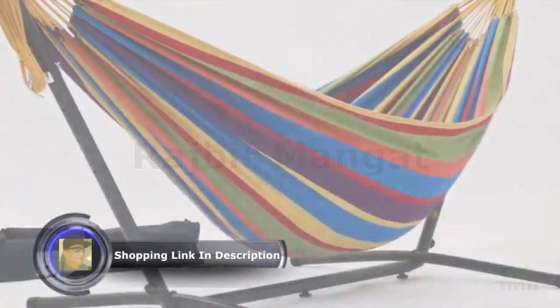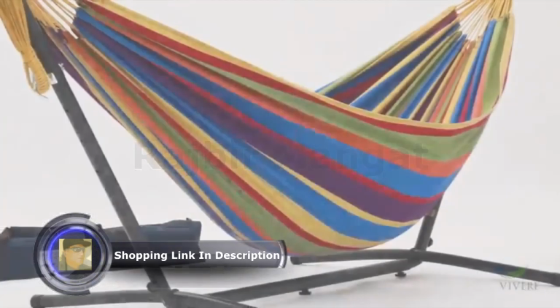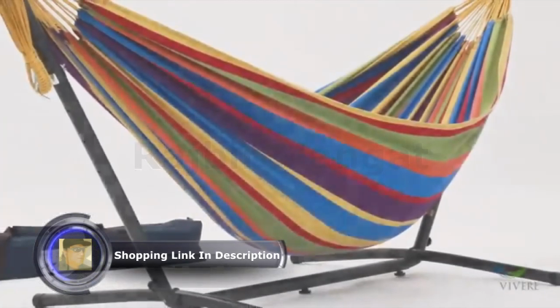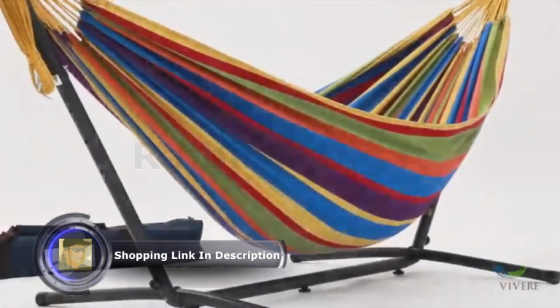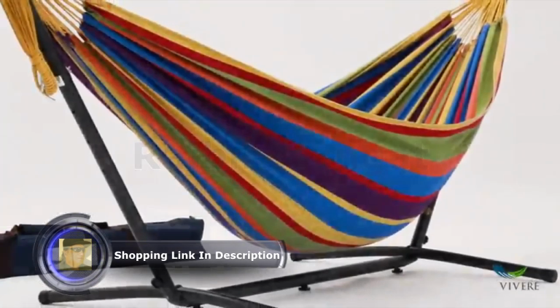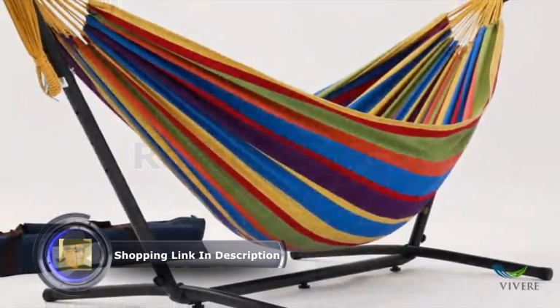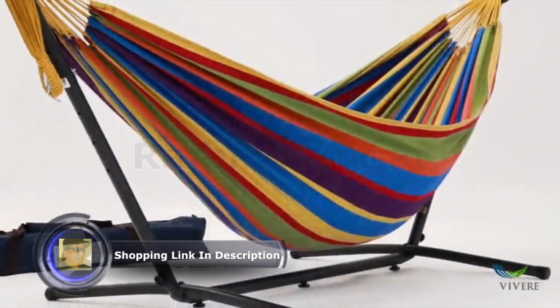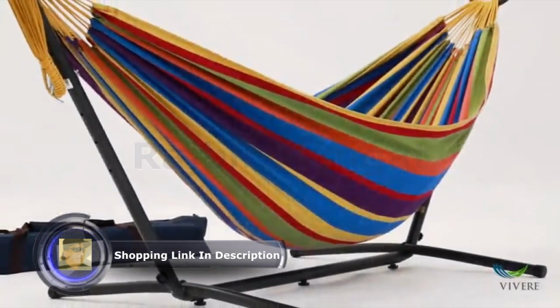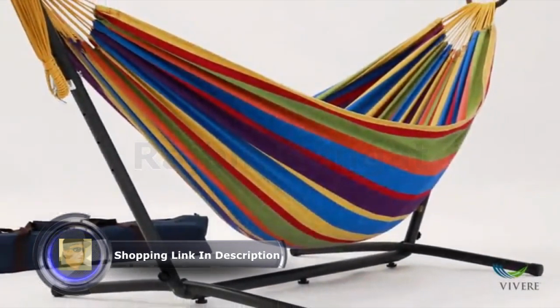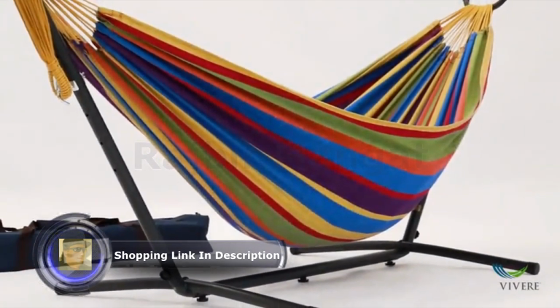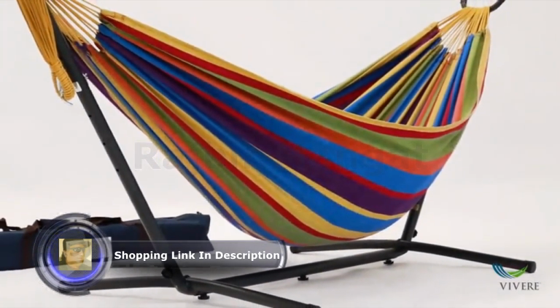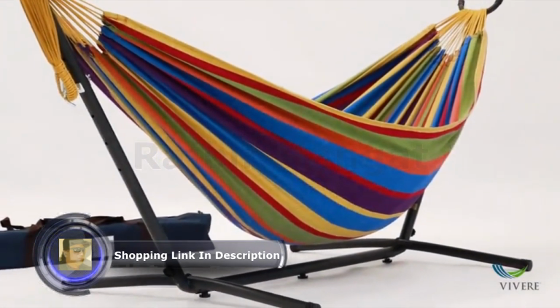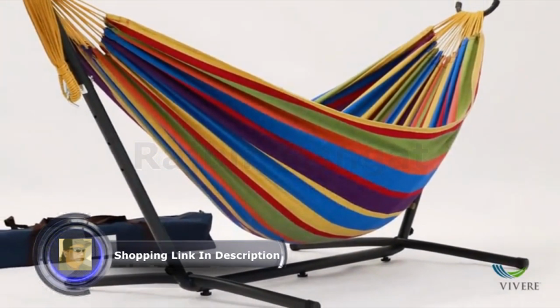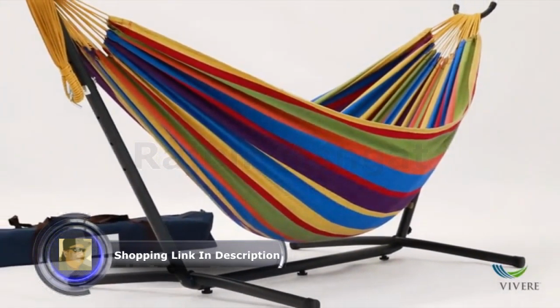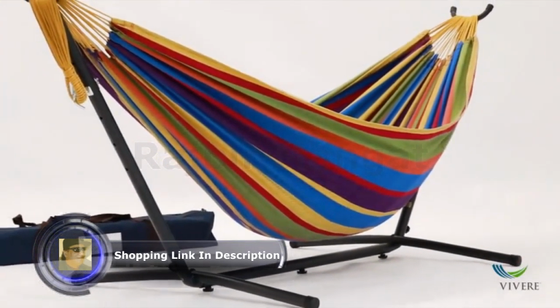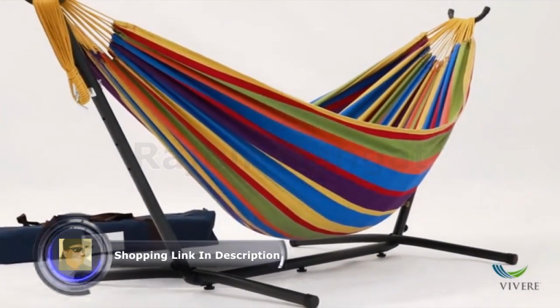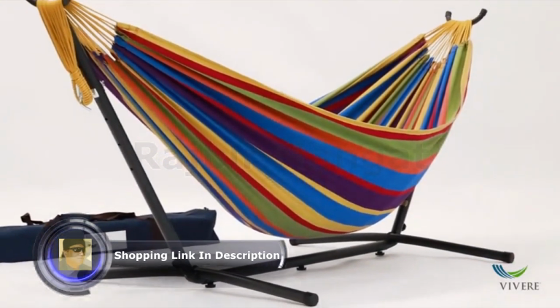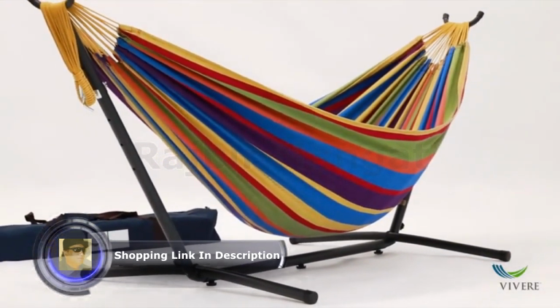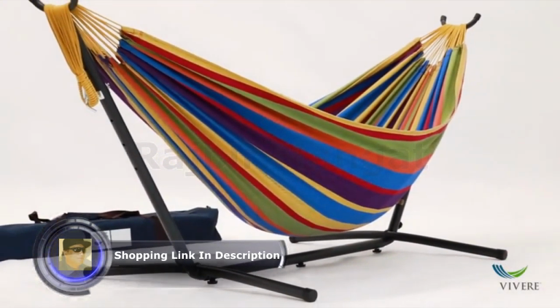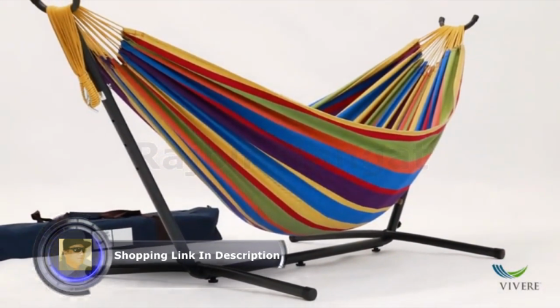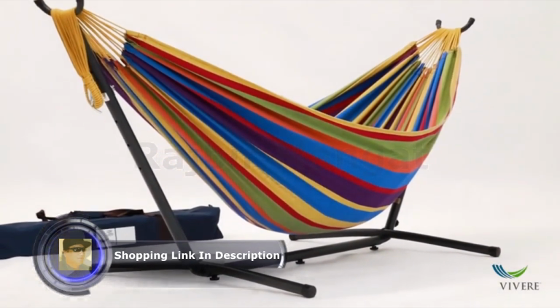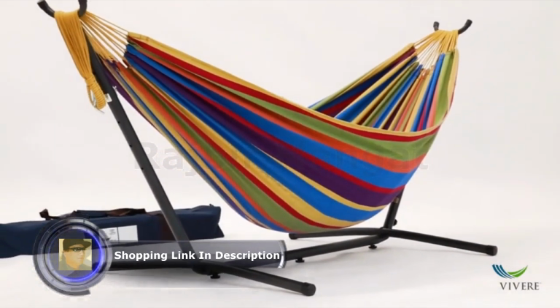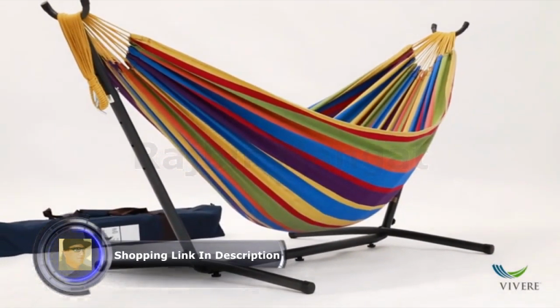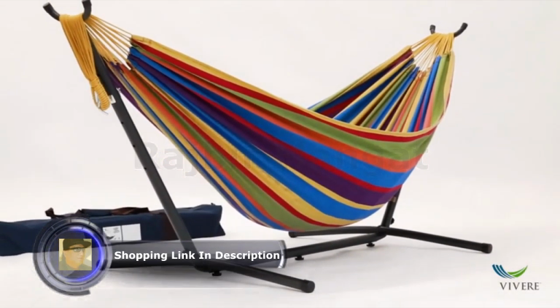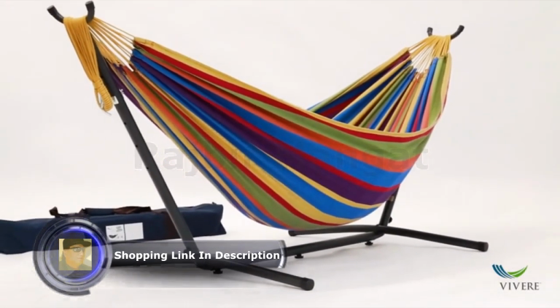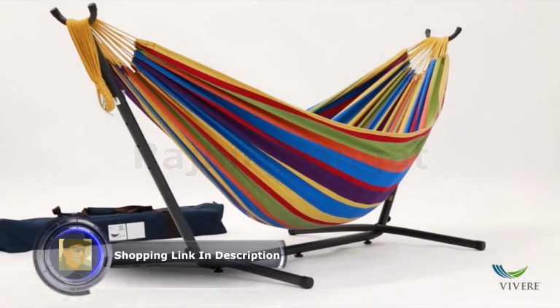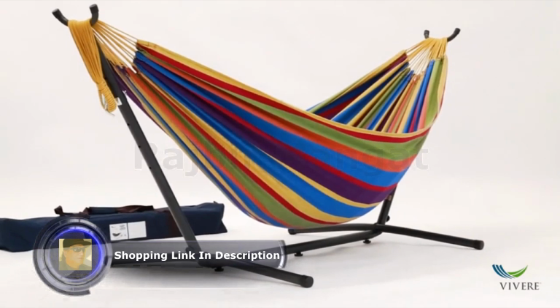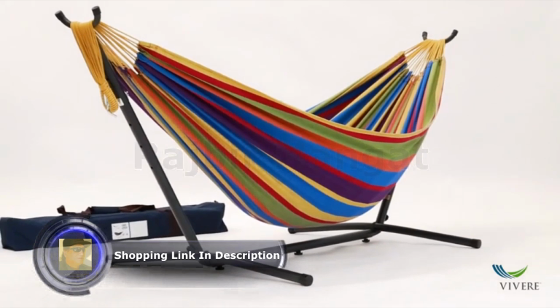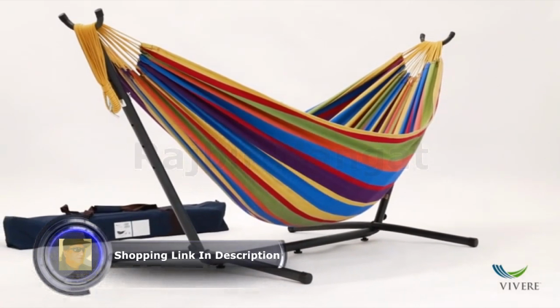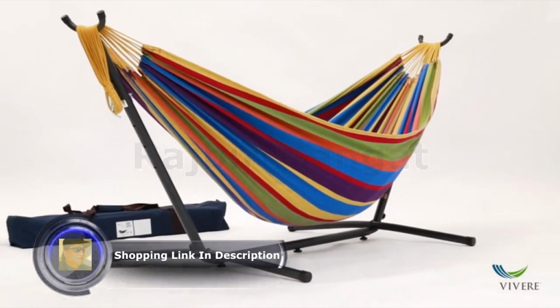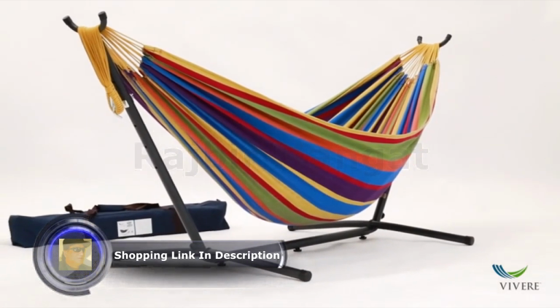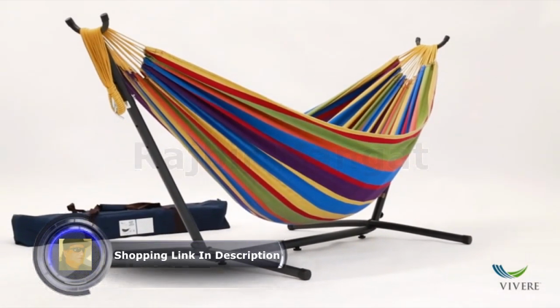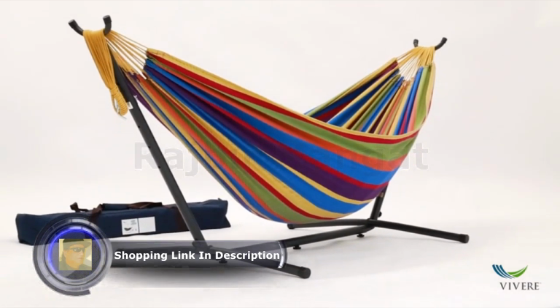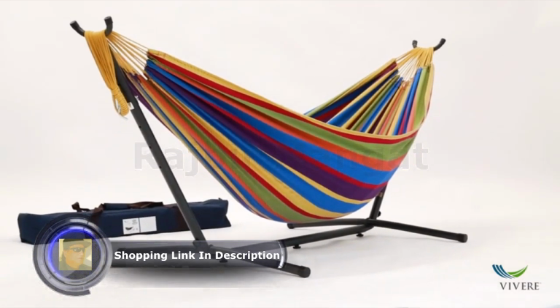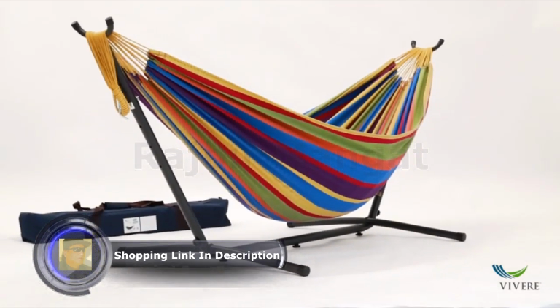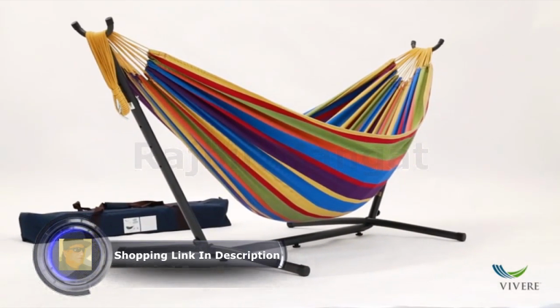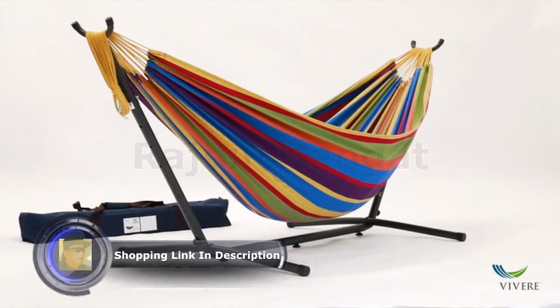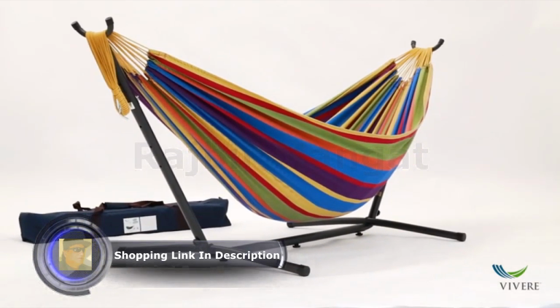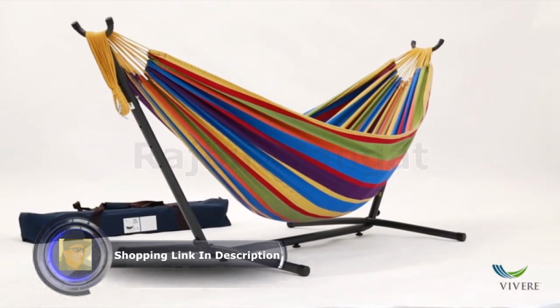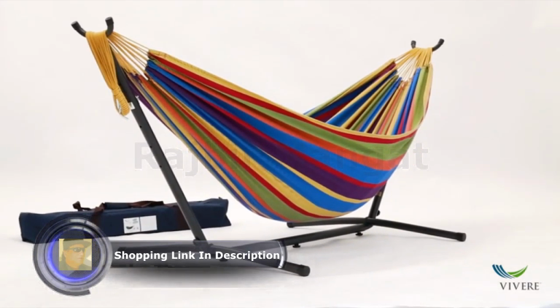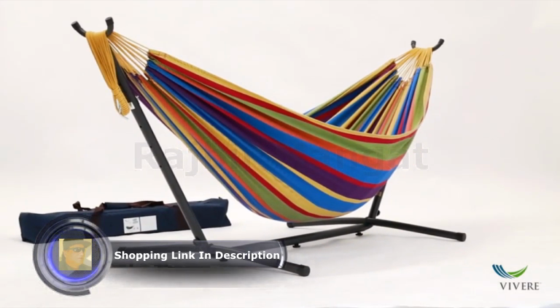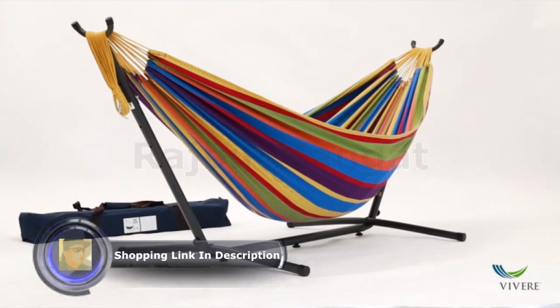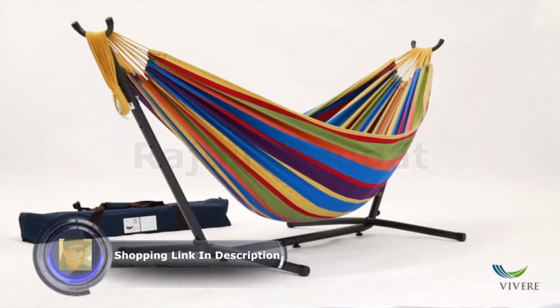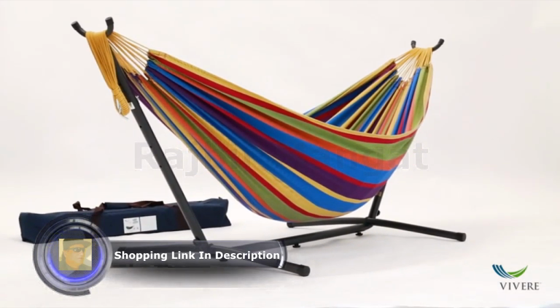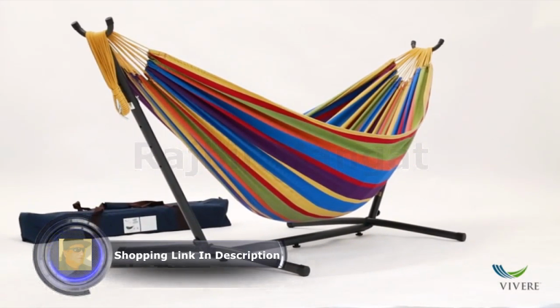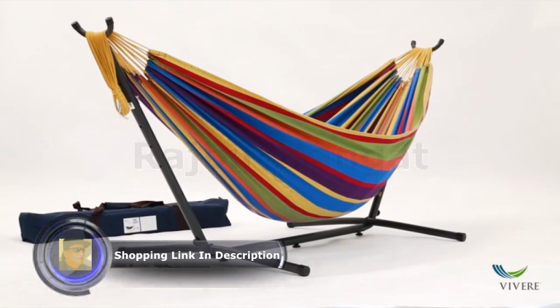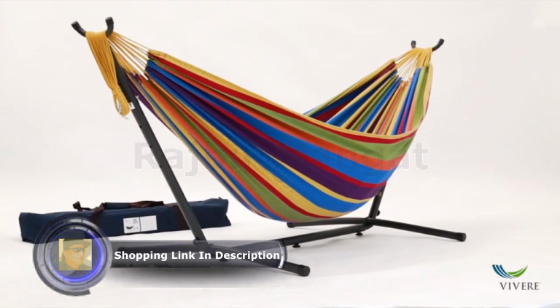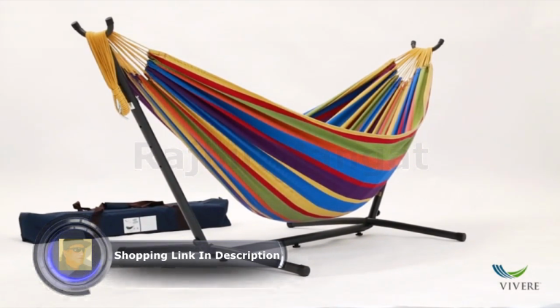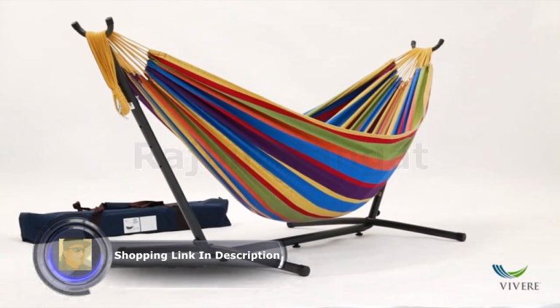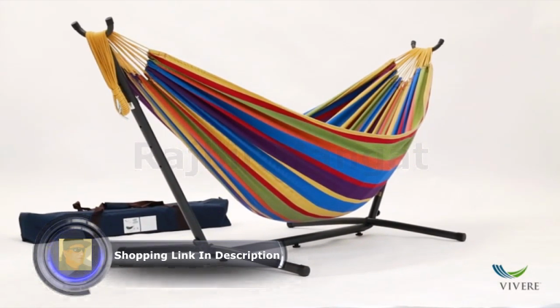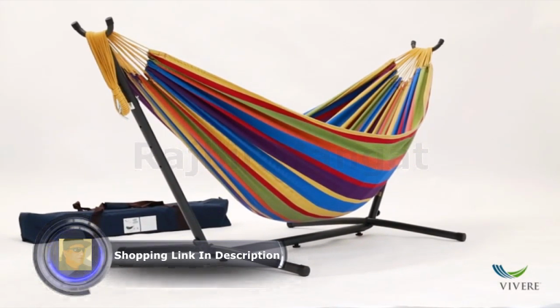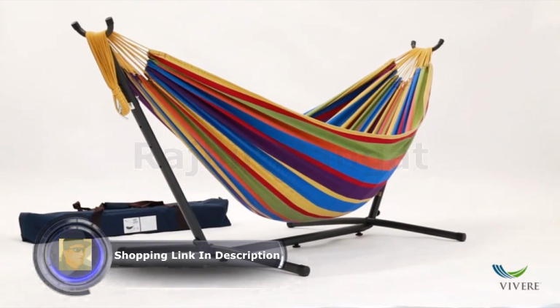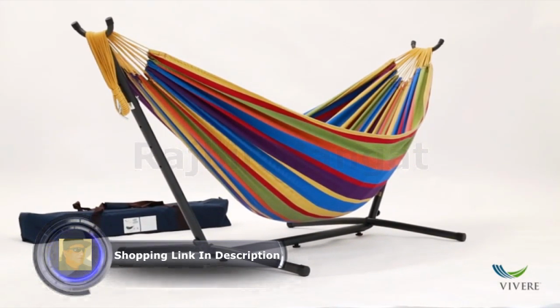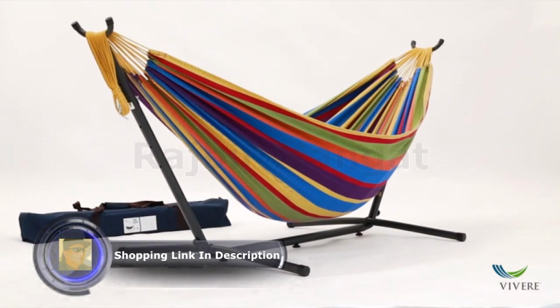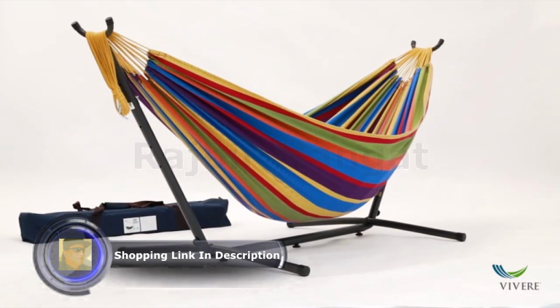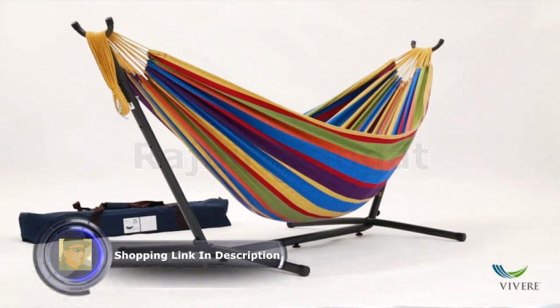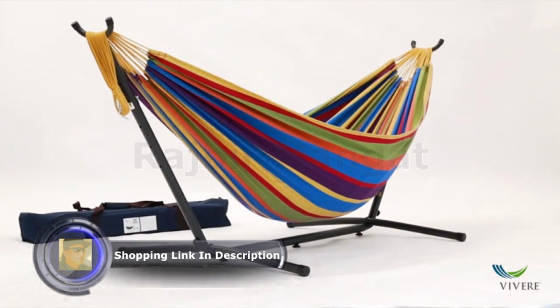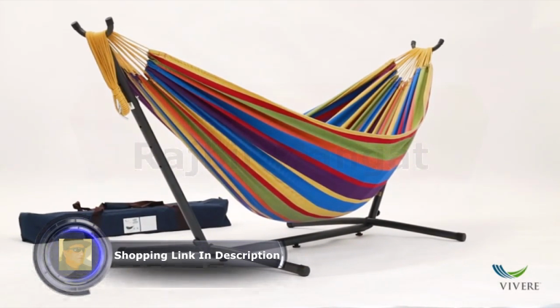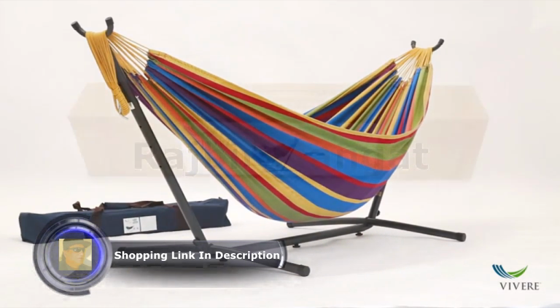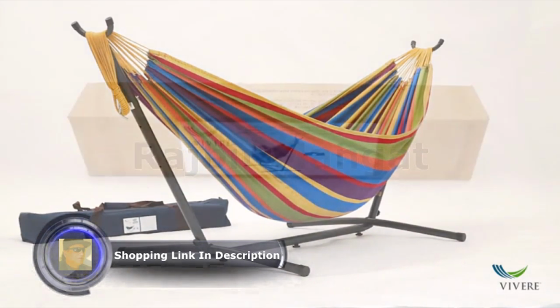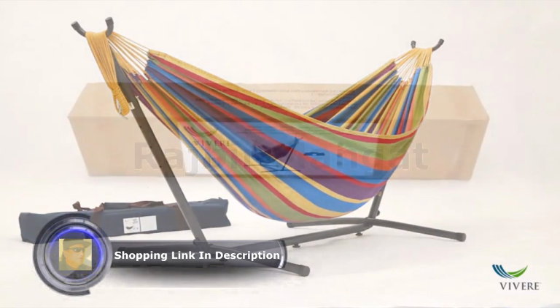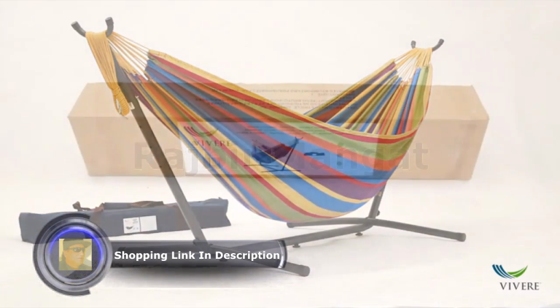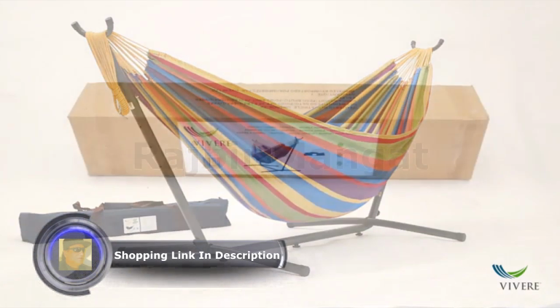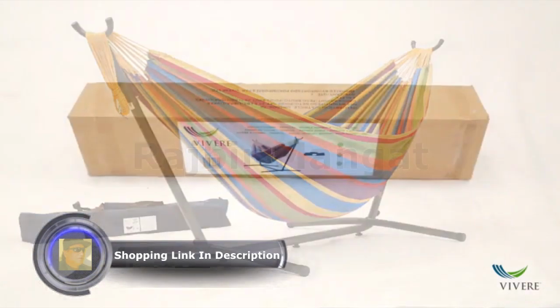The Vivere double cotton hammock and stand combination — a classic combo designed to travel with you for relaxation on the go.